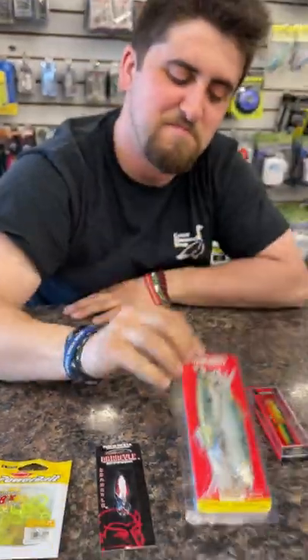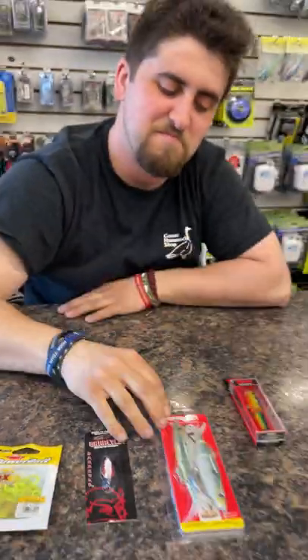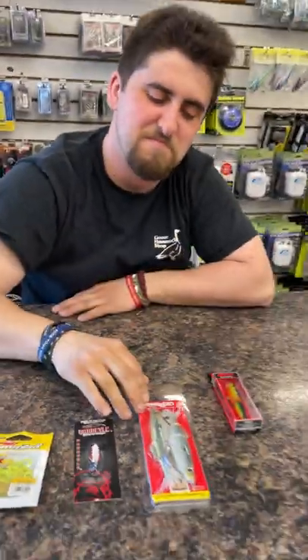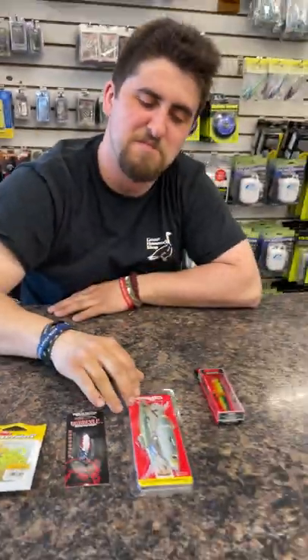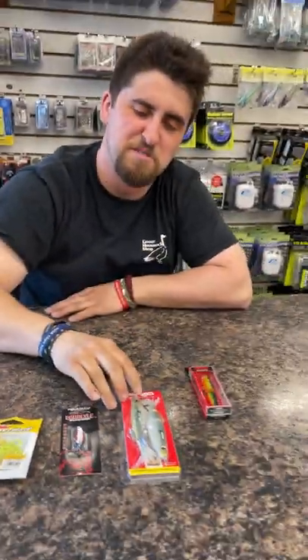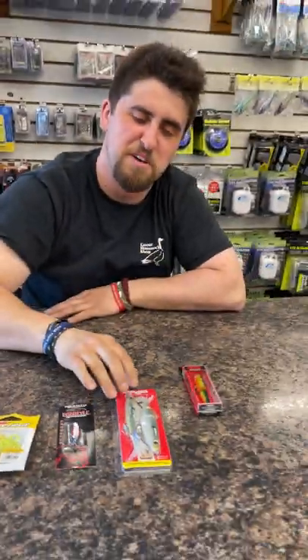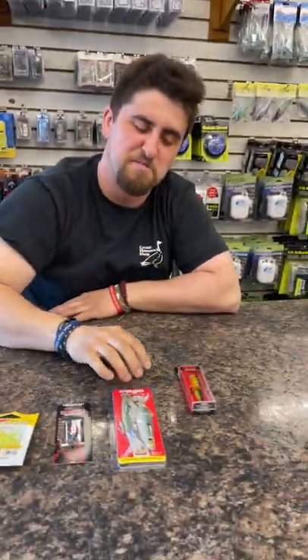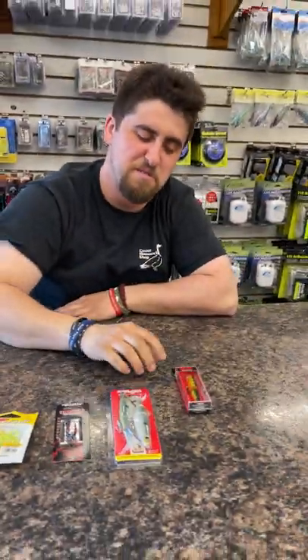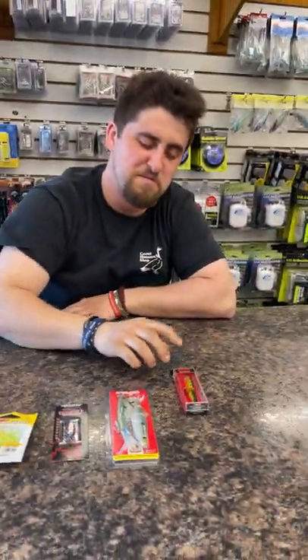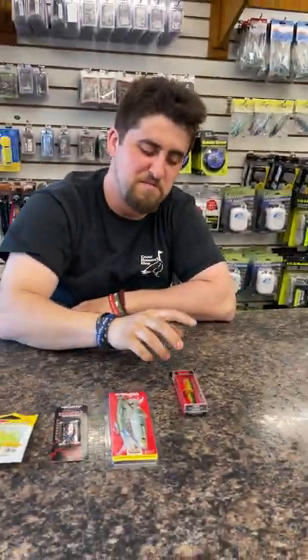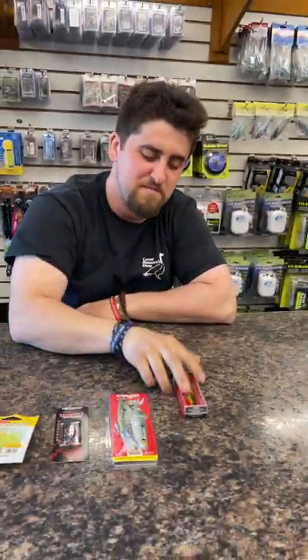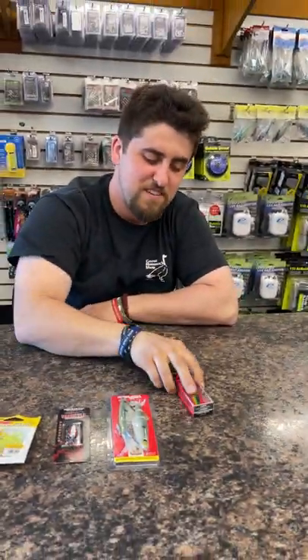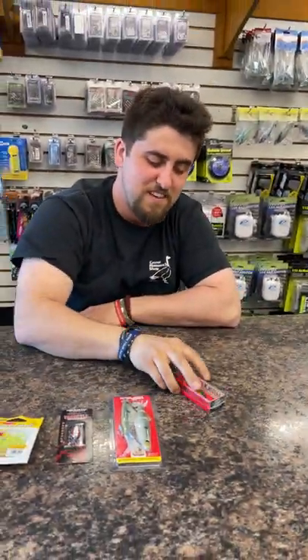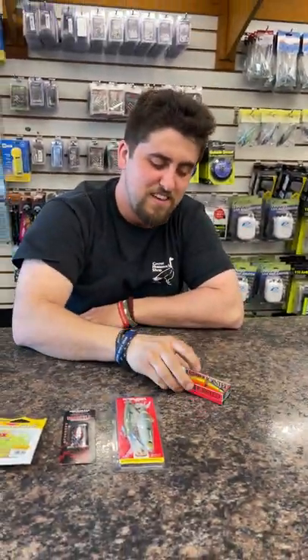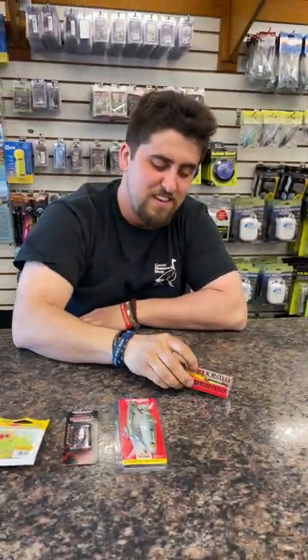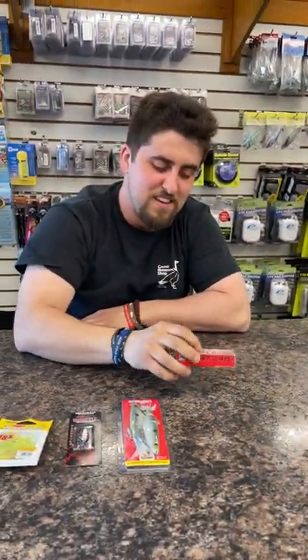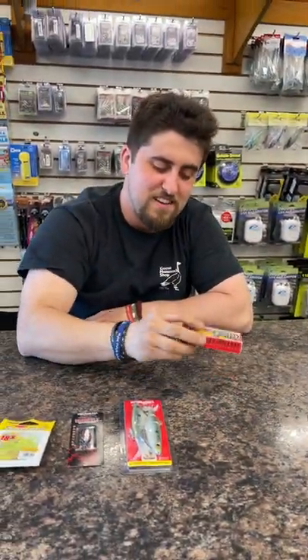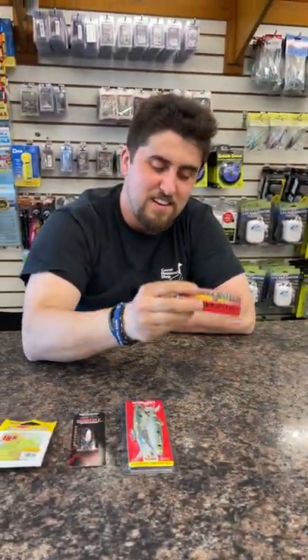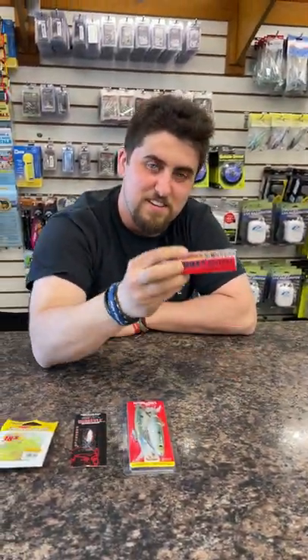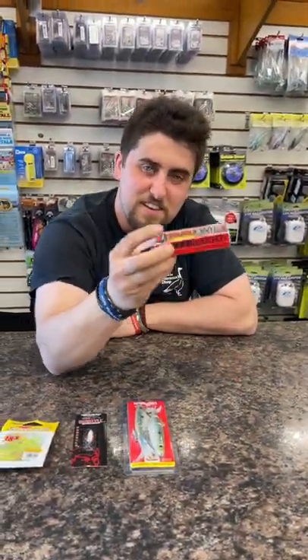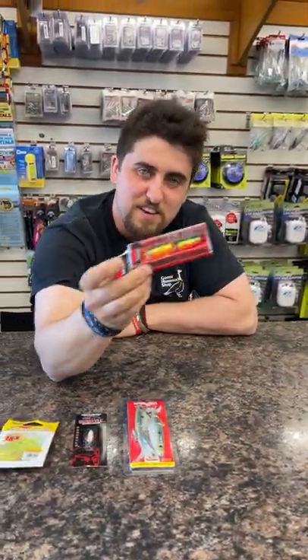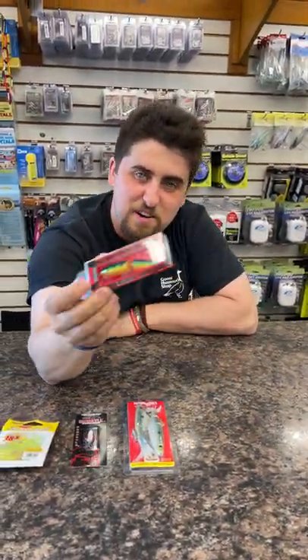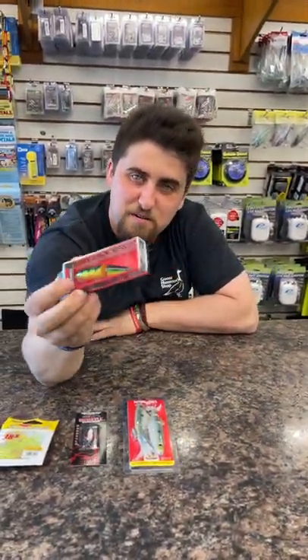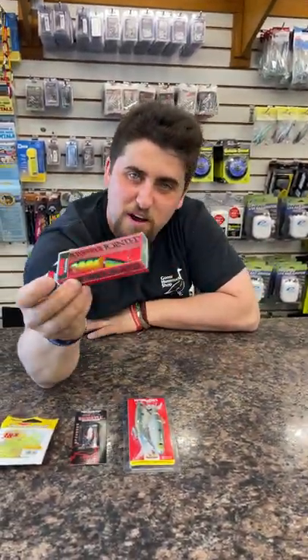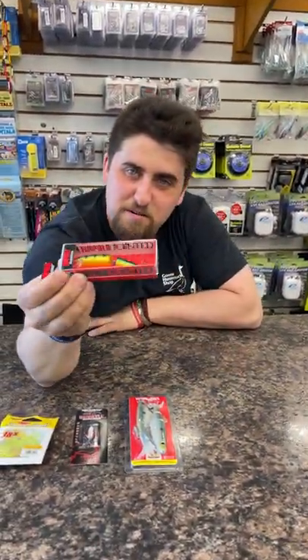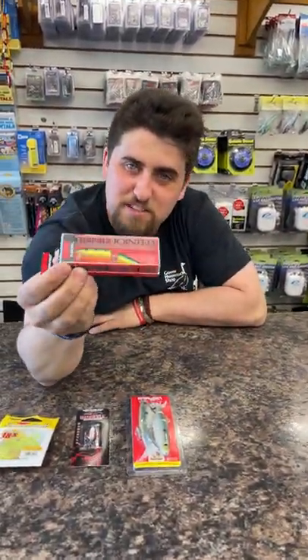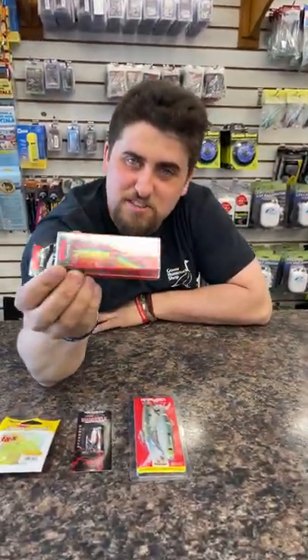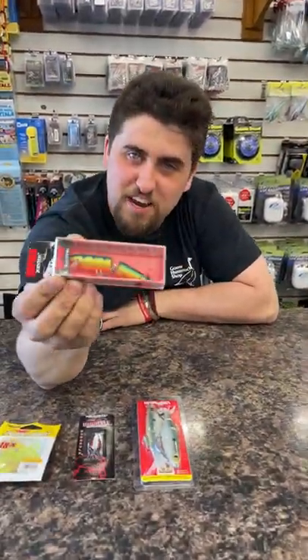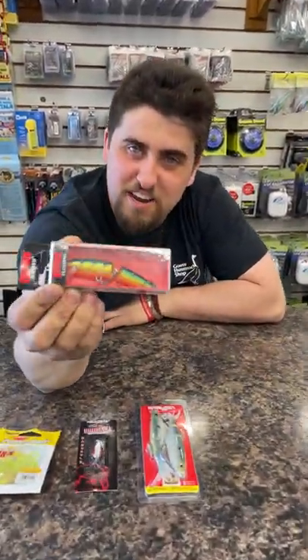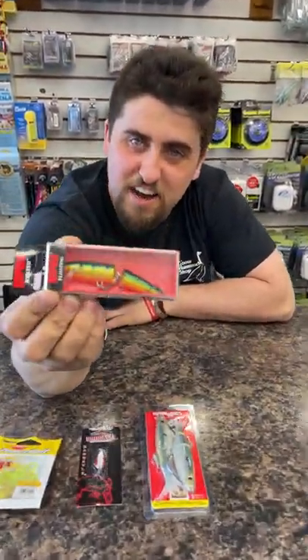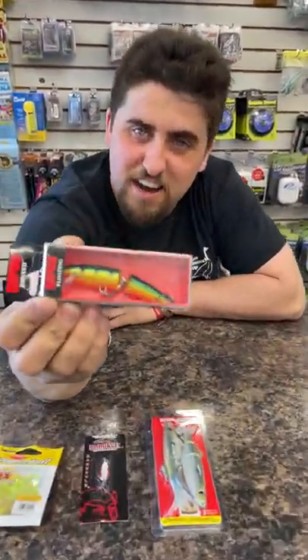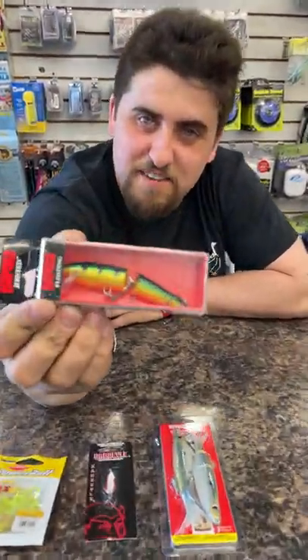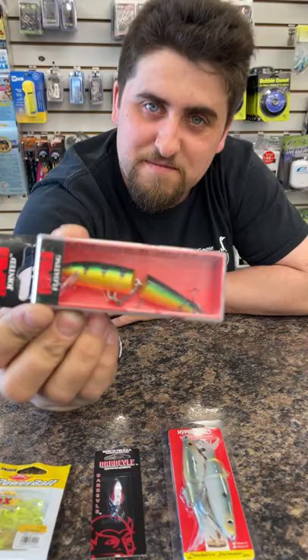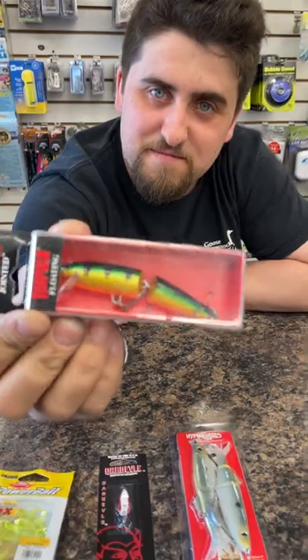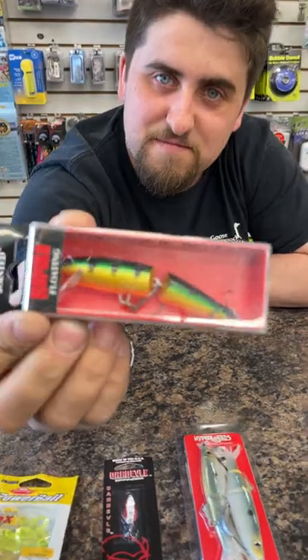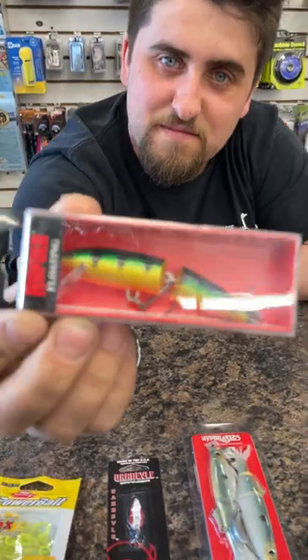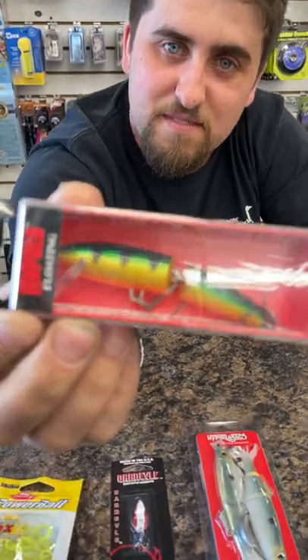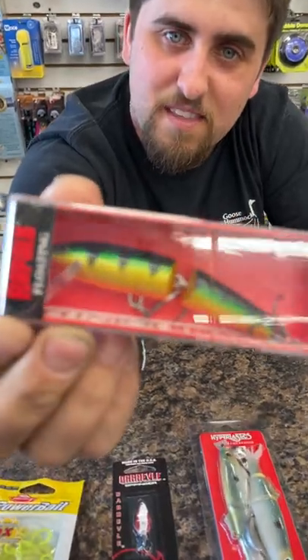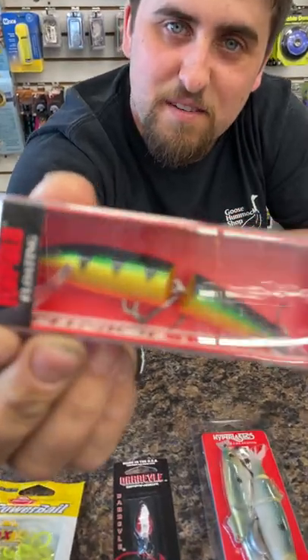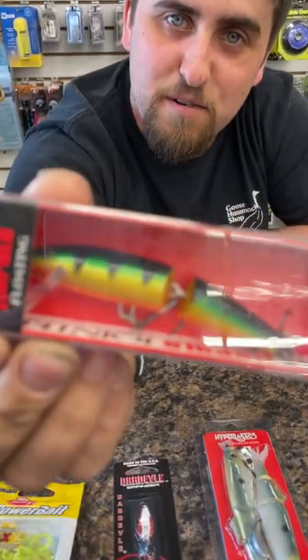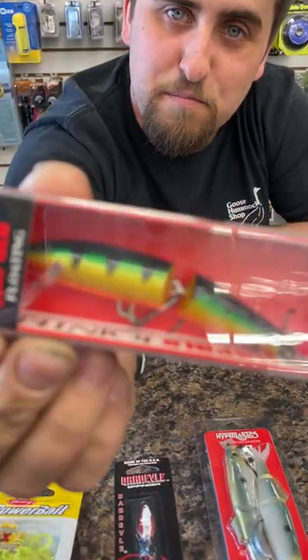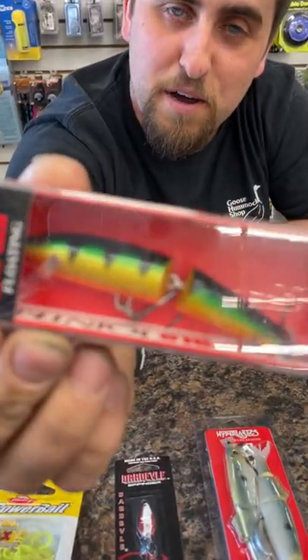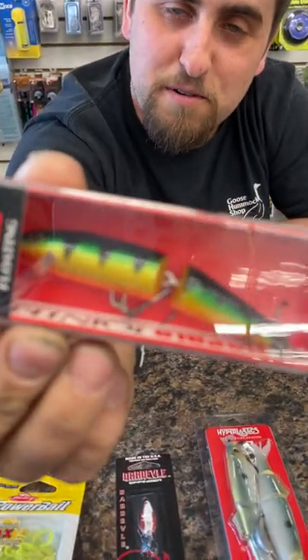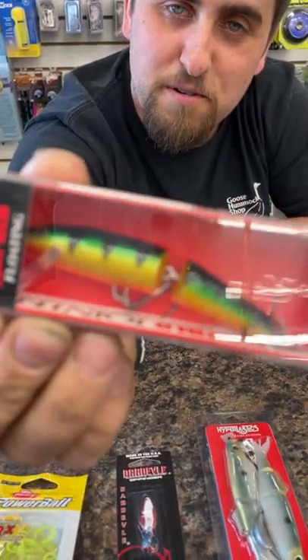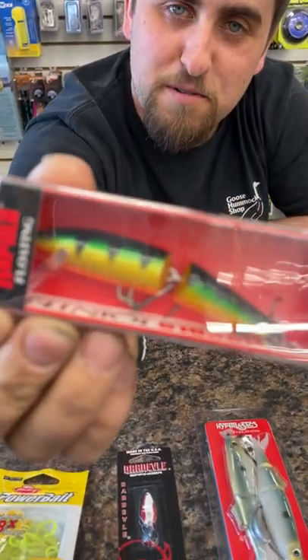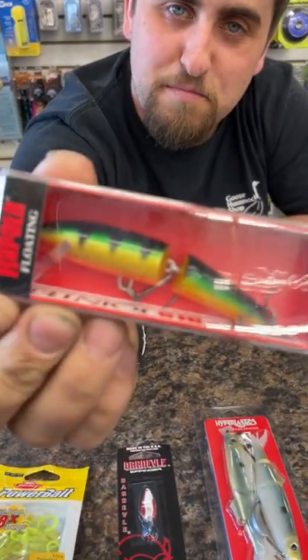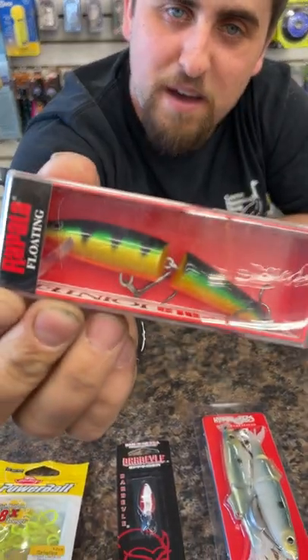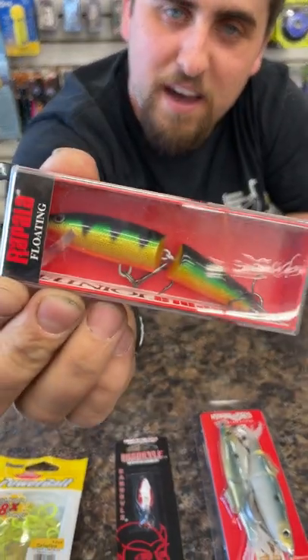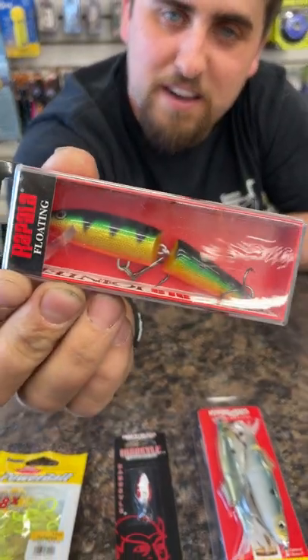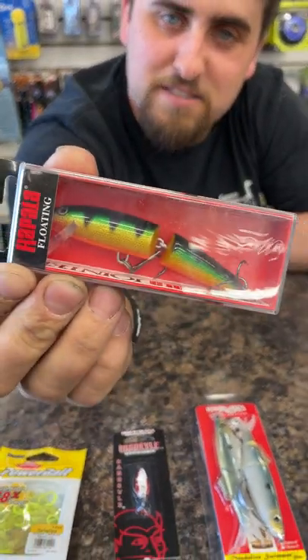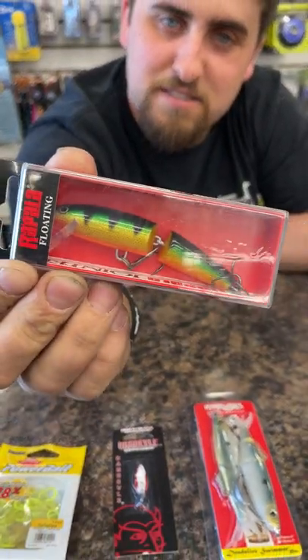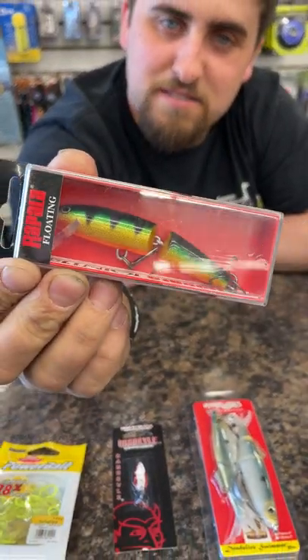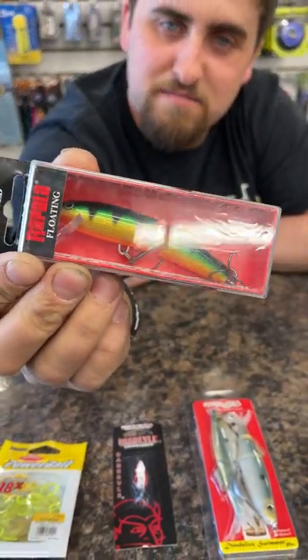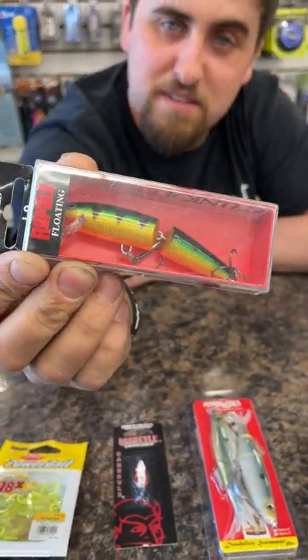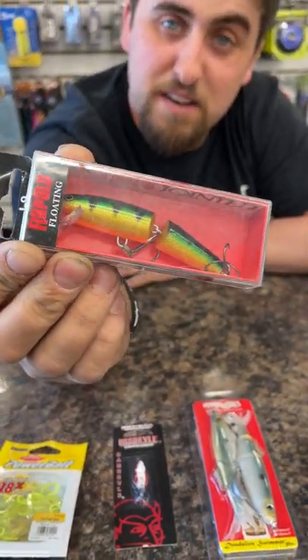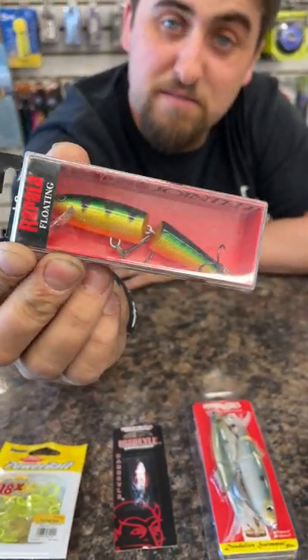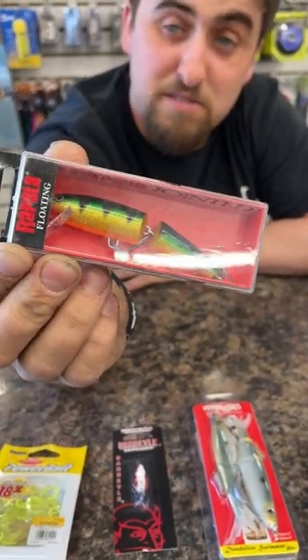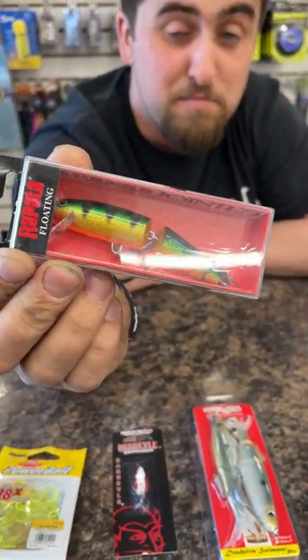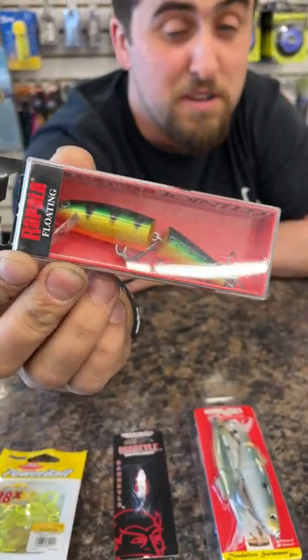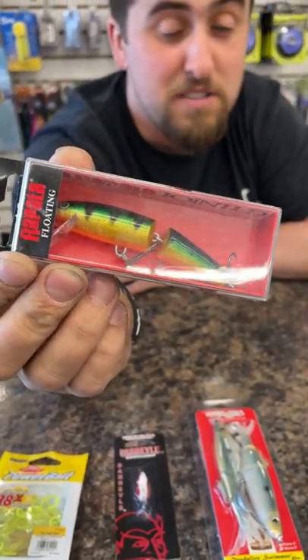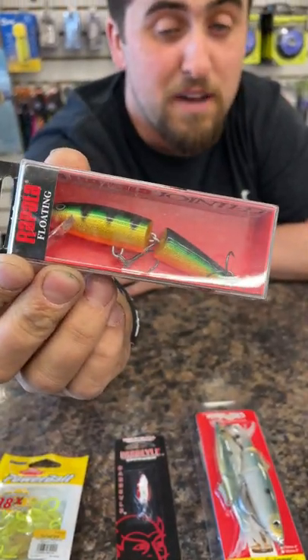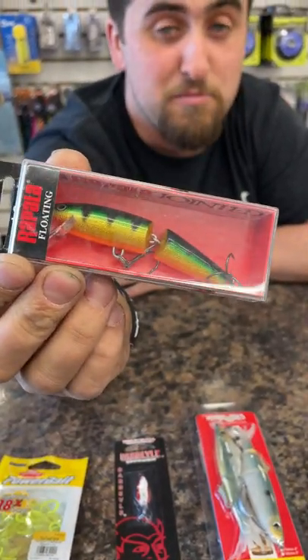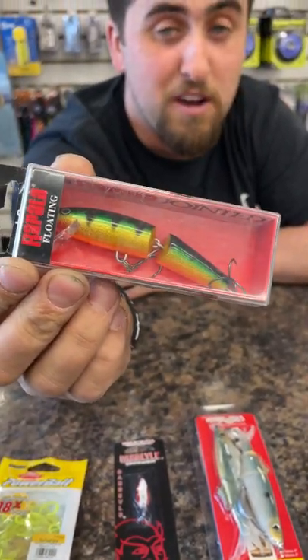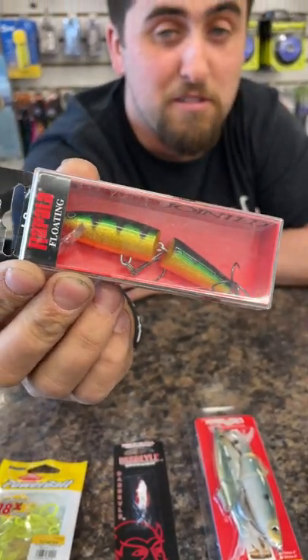A good one. You can't go wrong with a J9 for pickerel, bass, and even some big-time trout.